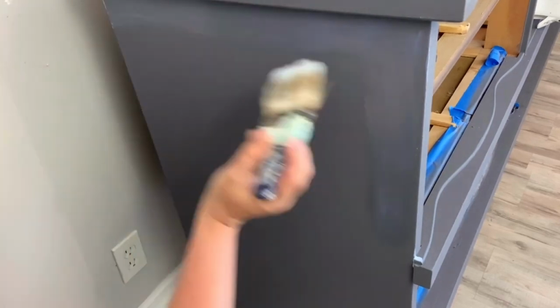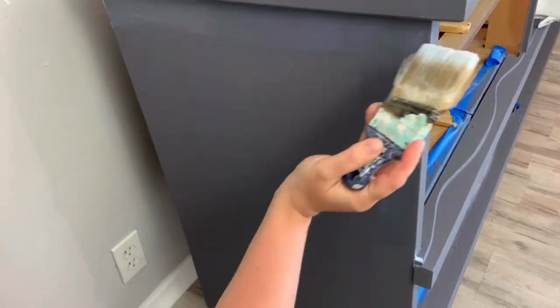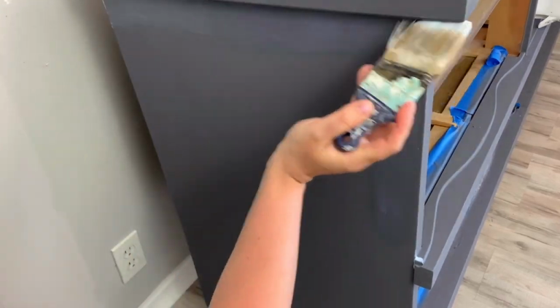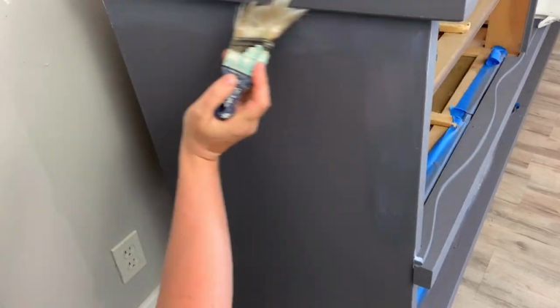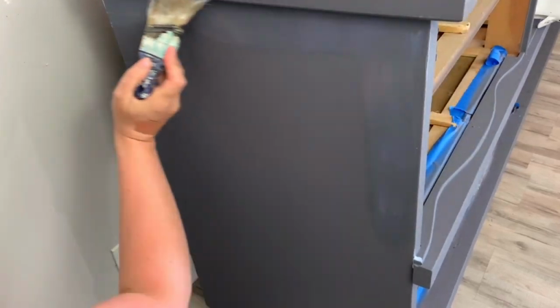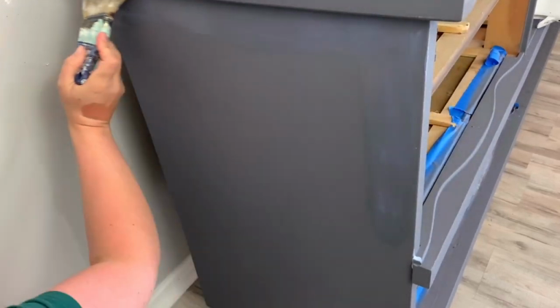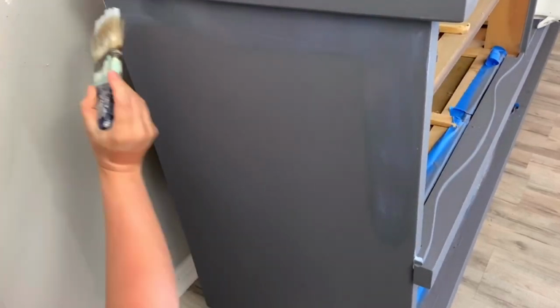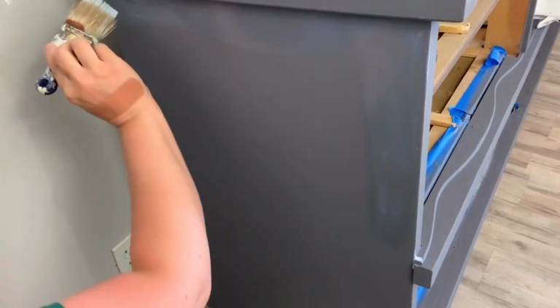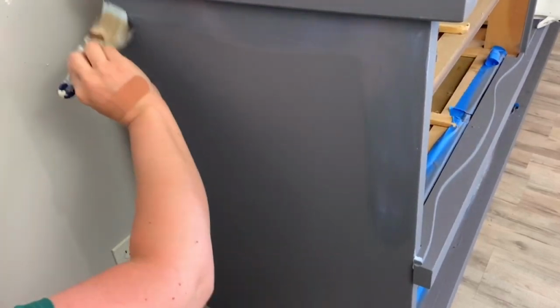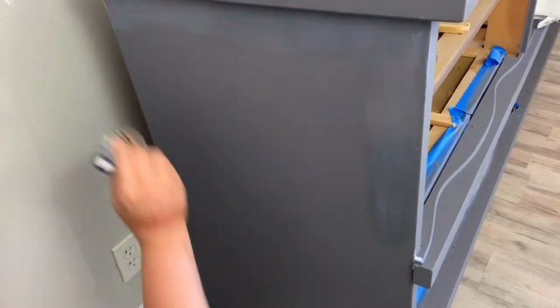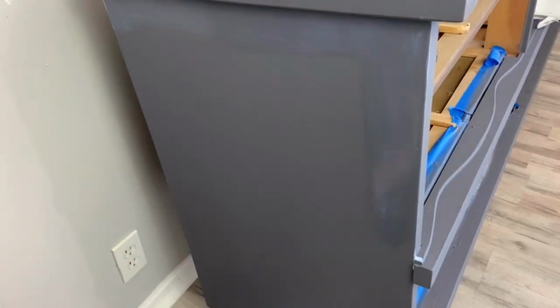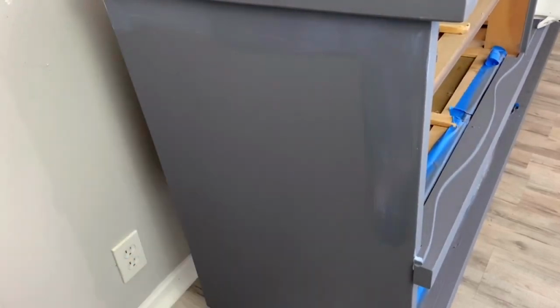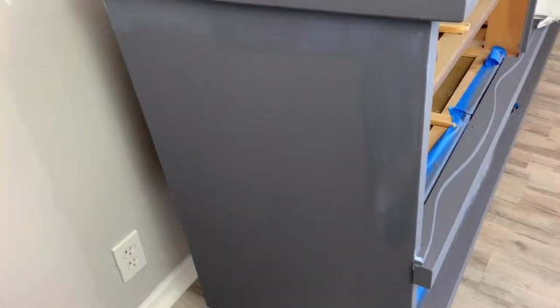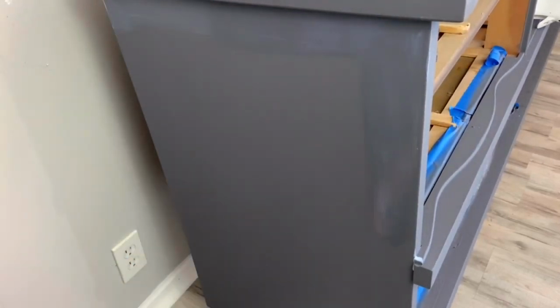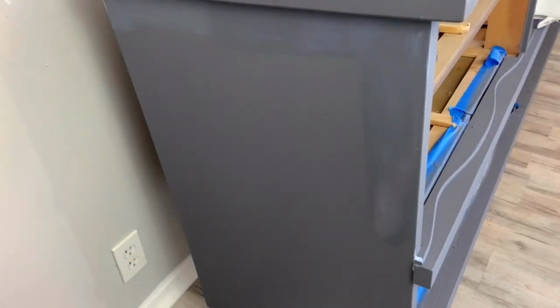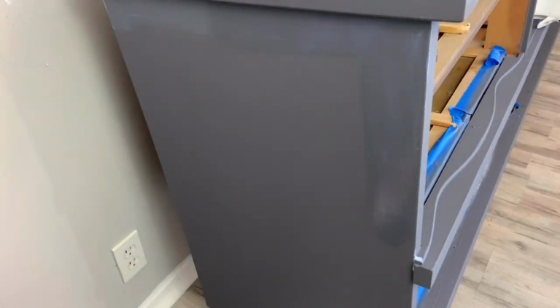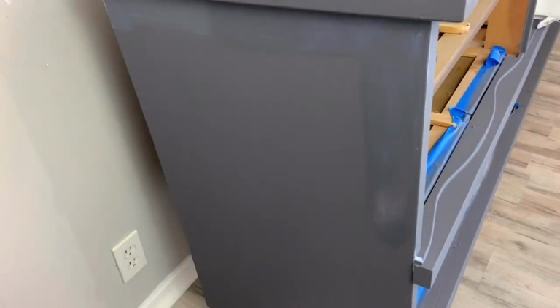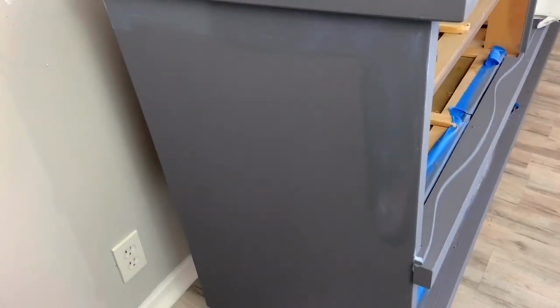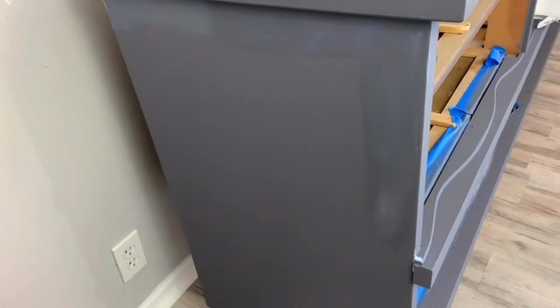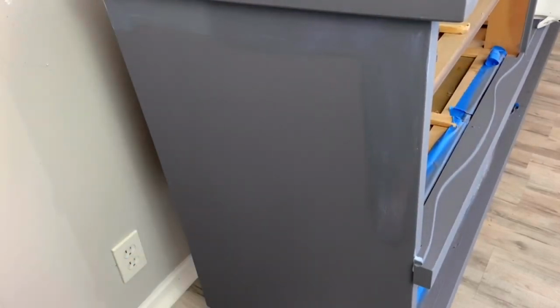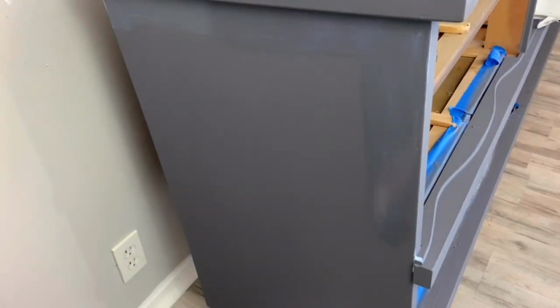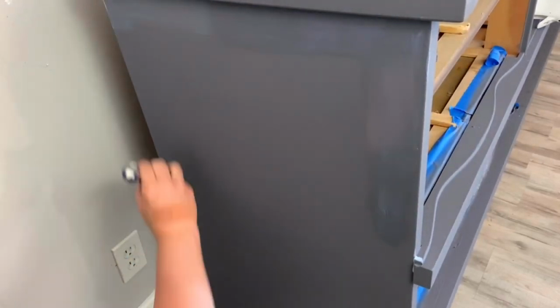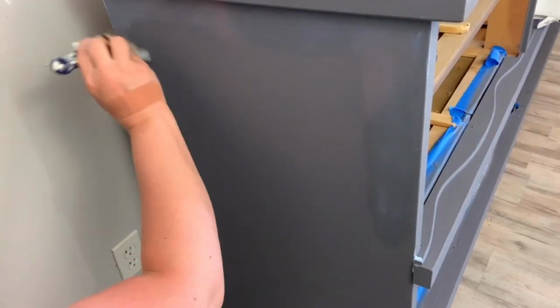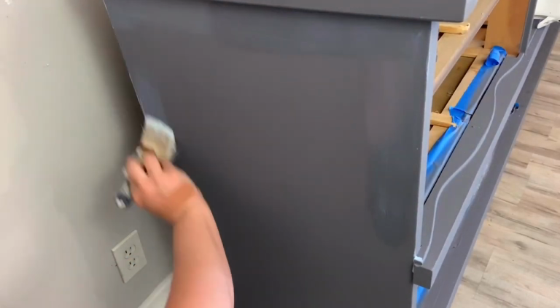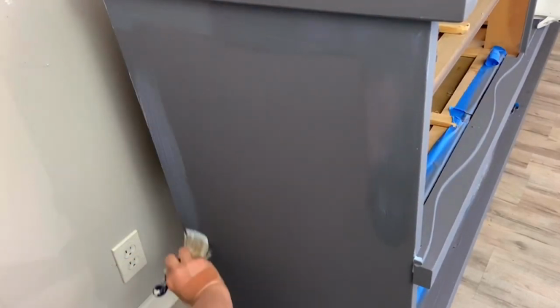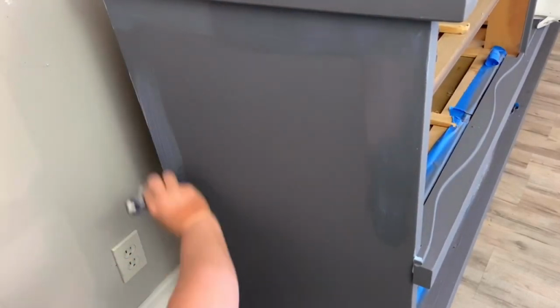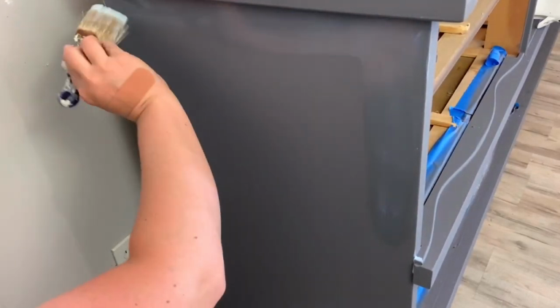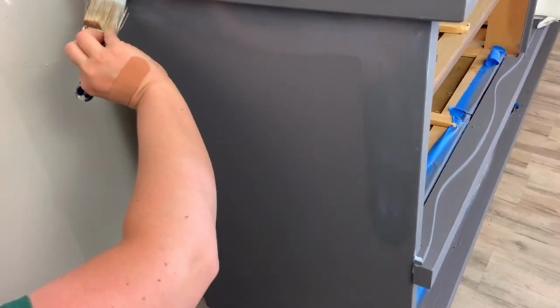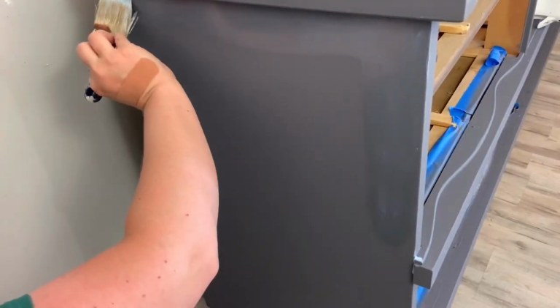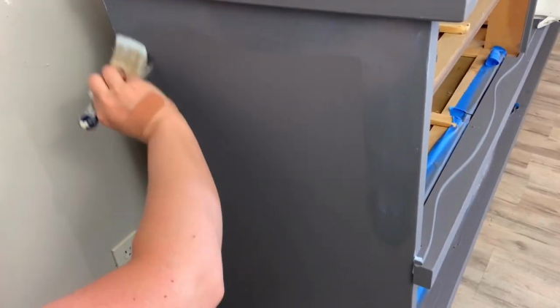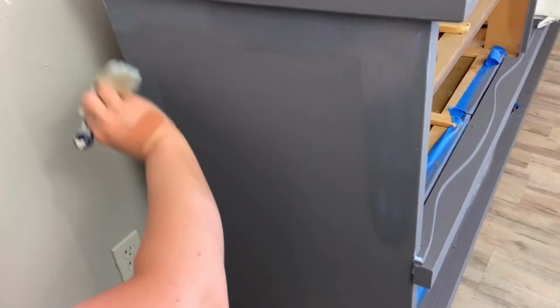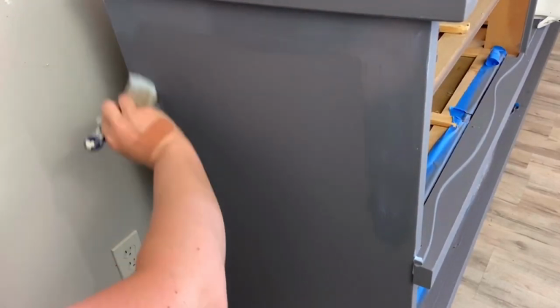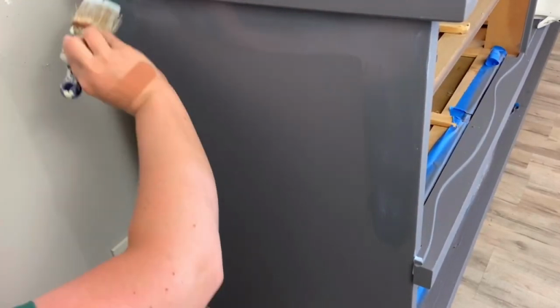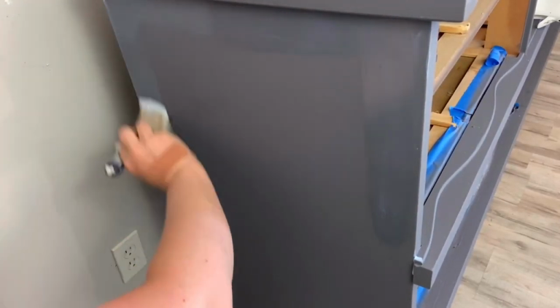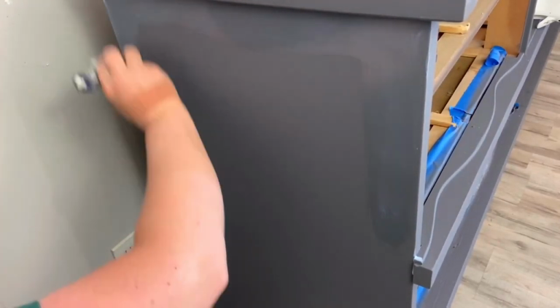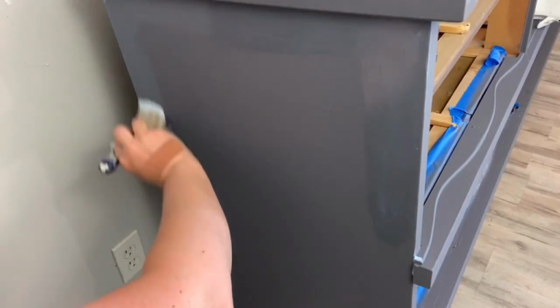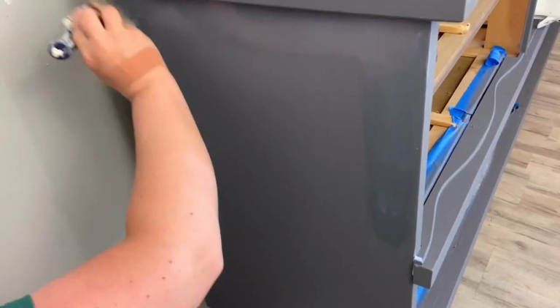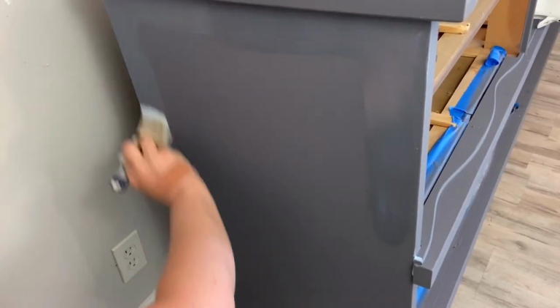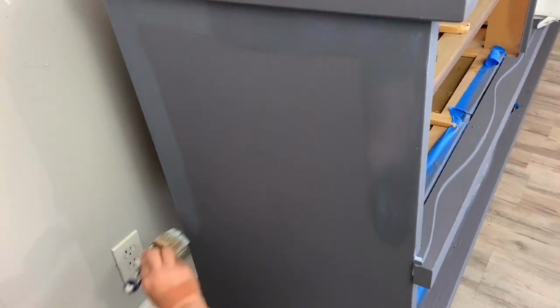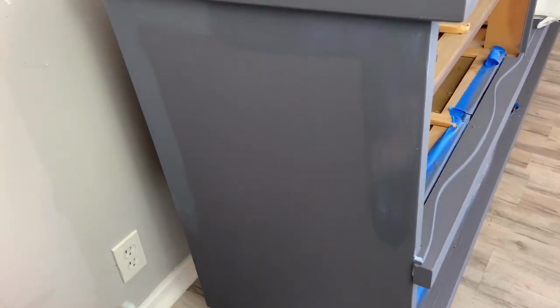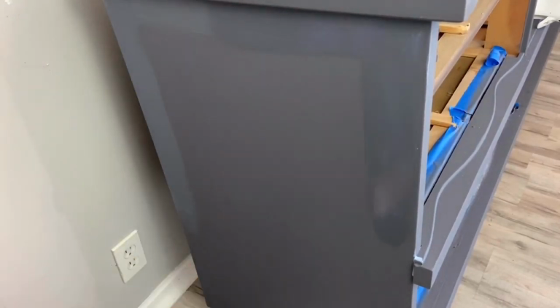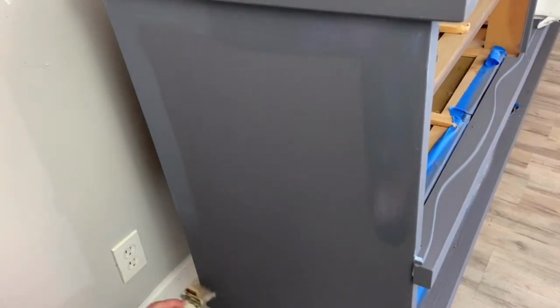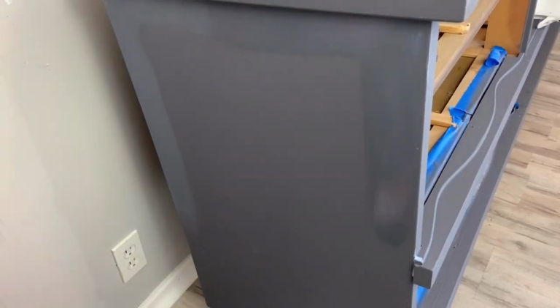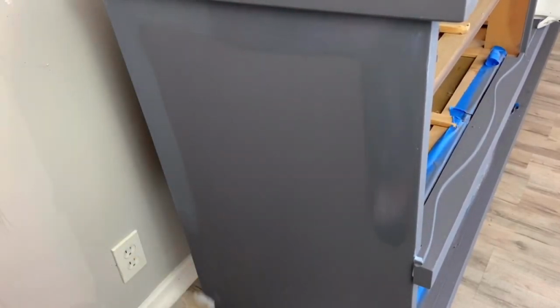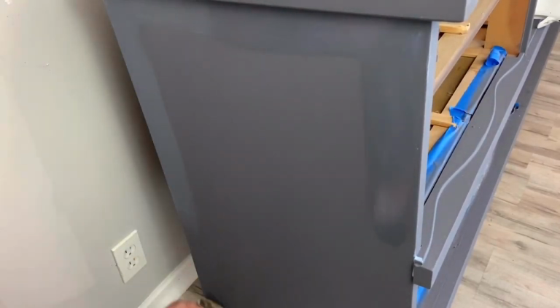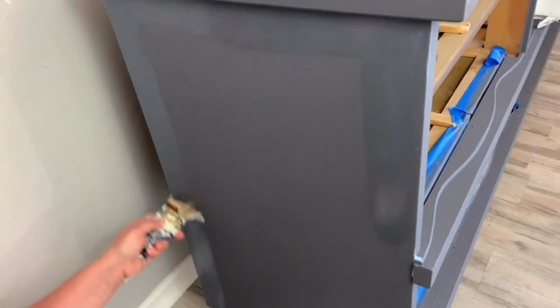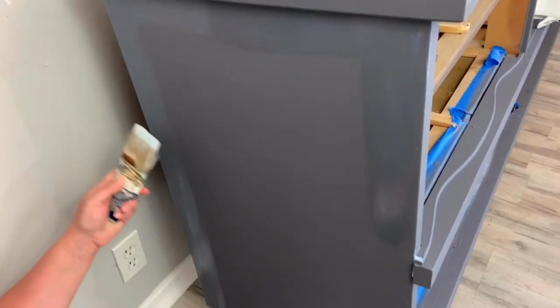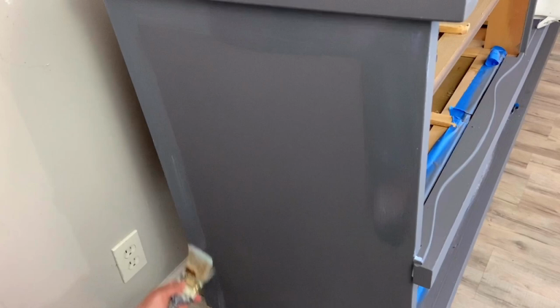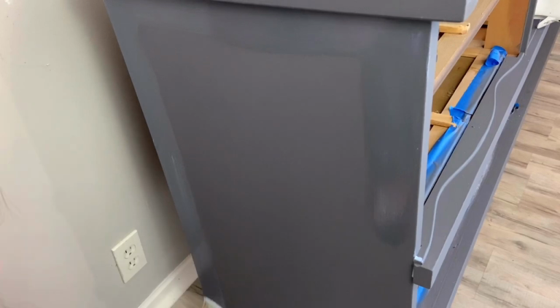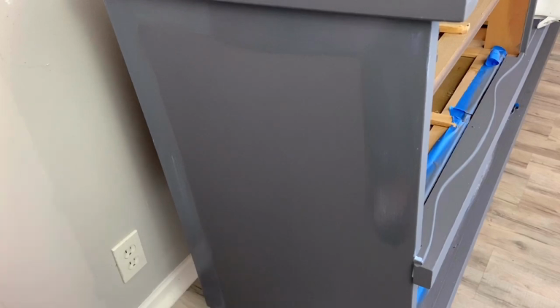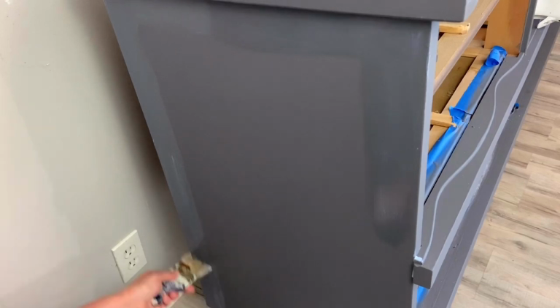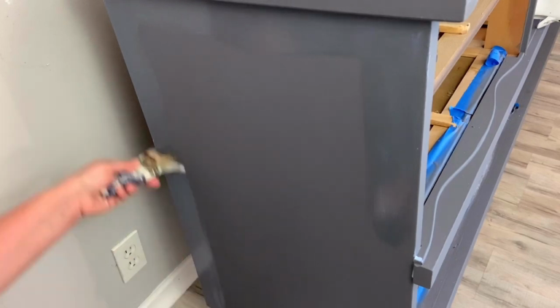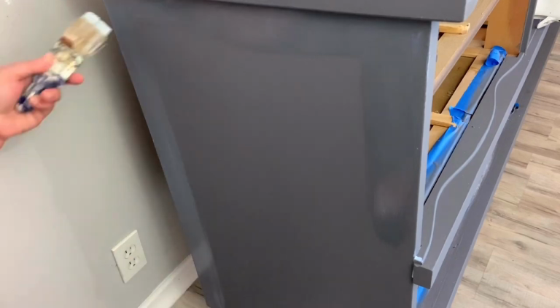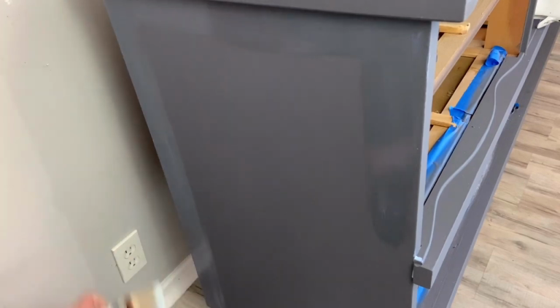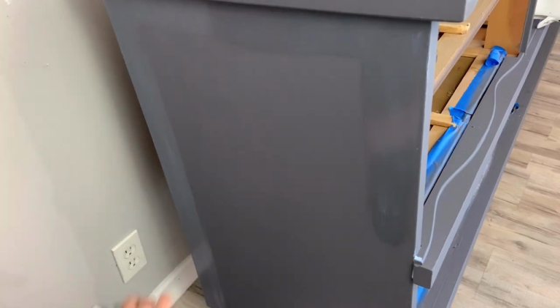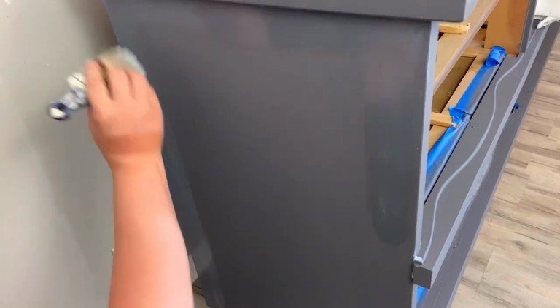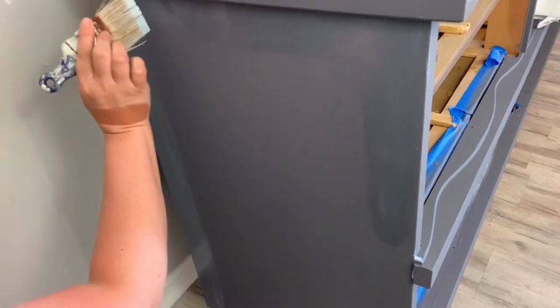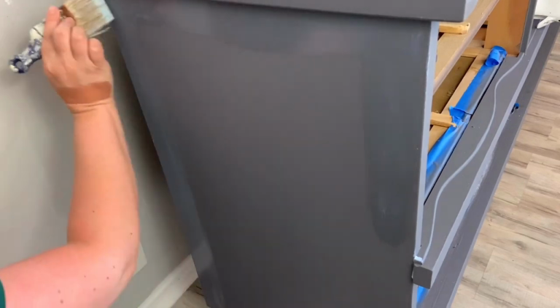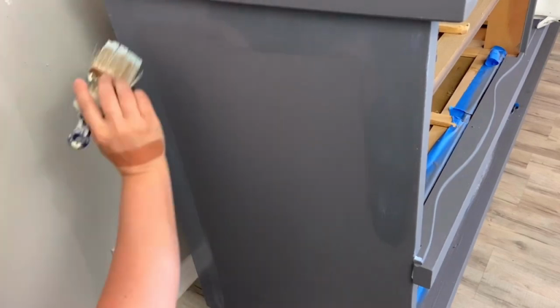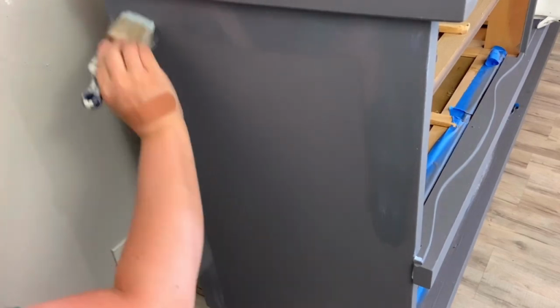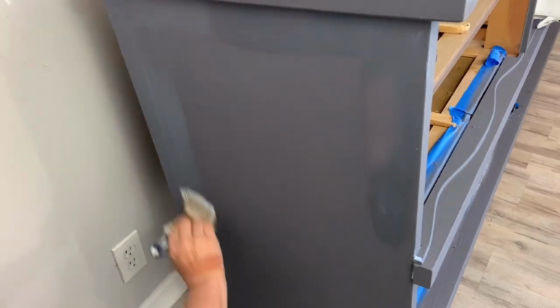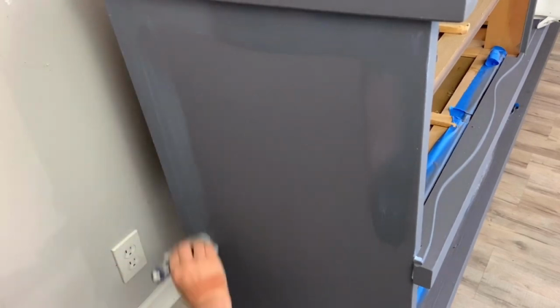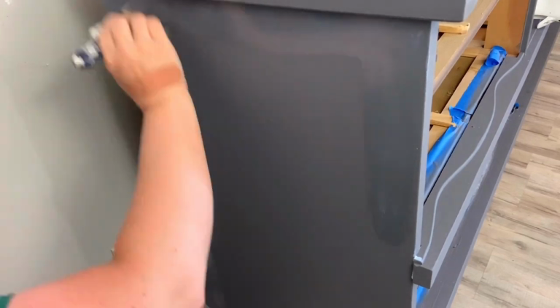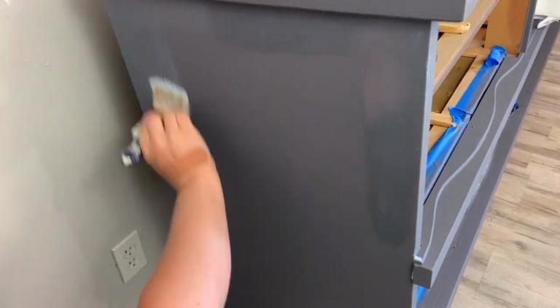I use two coats of water-based polyurethane to seal this dresser, and on the top I used three coats.